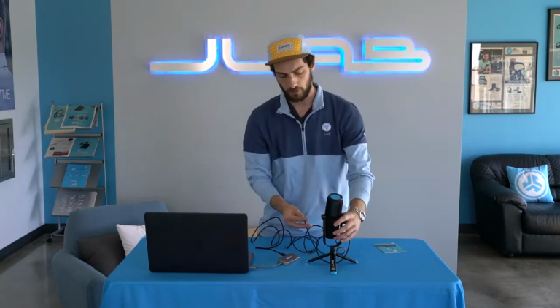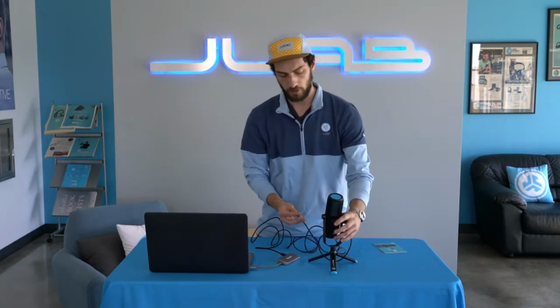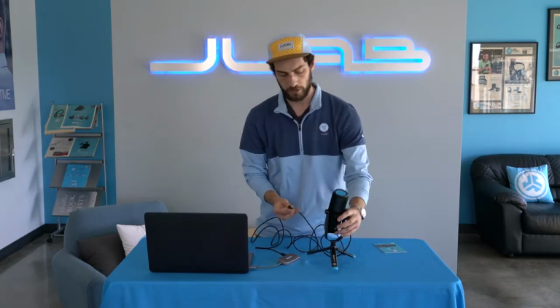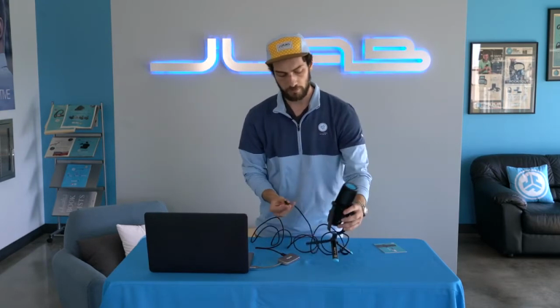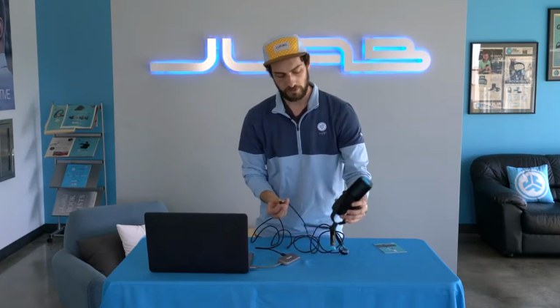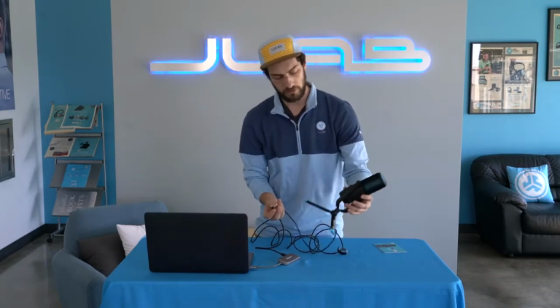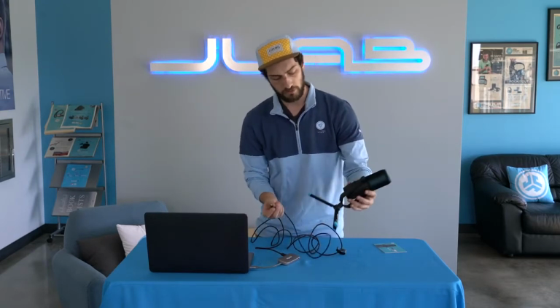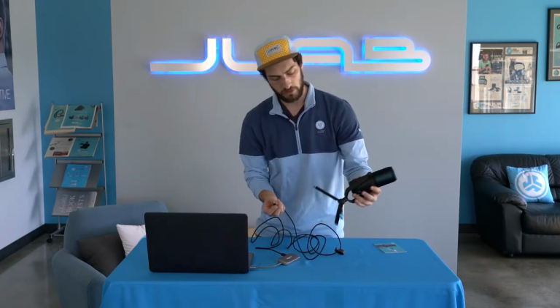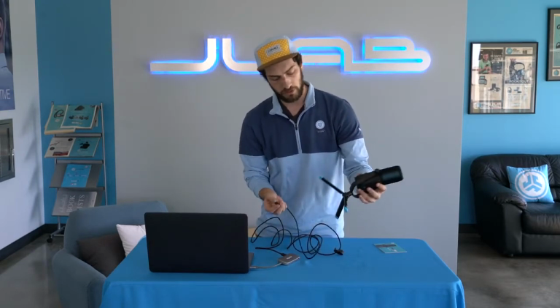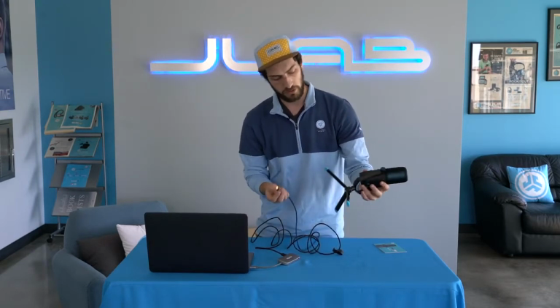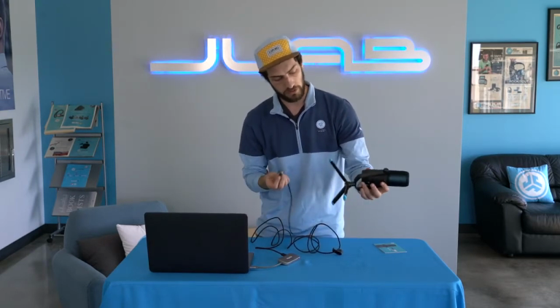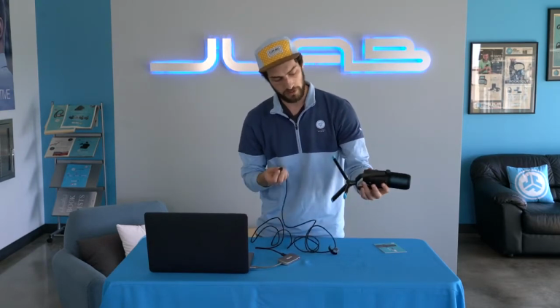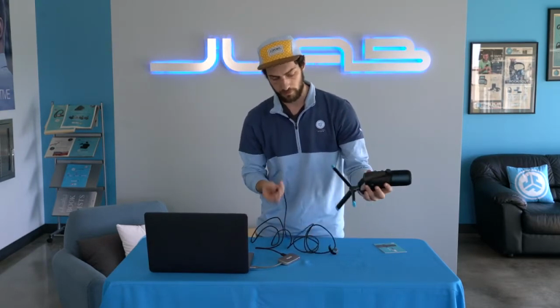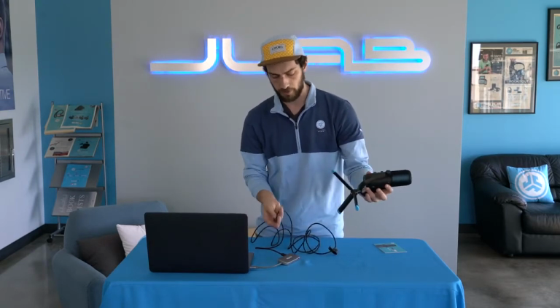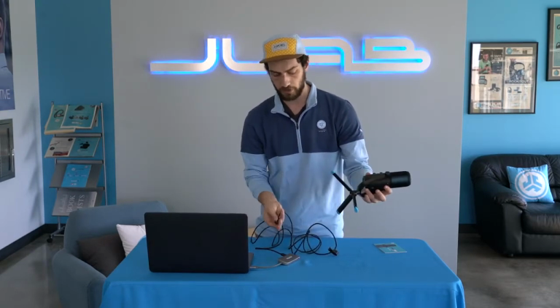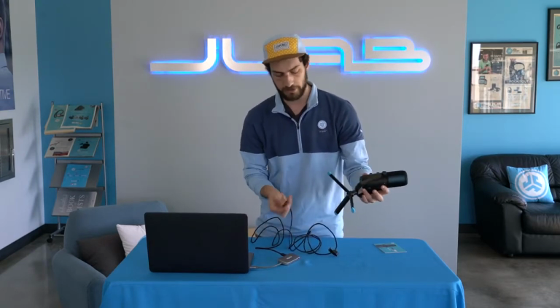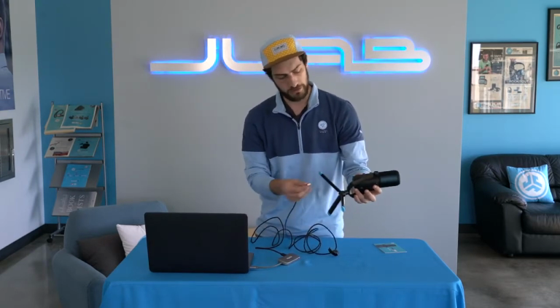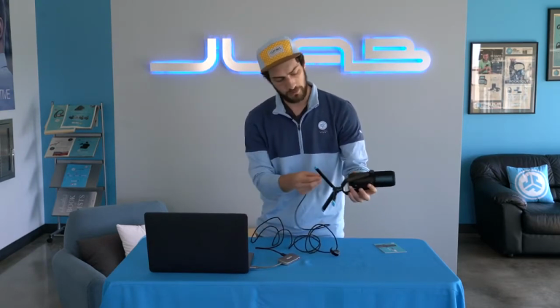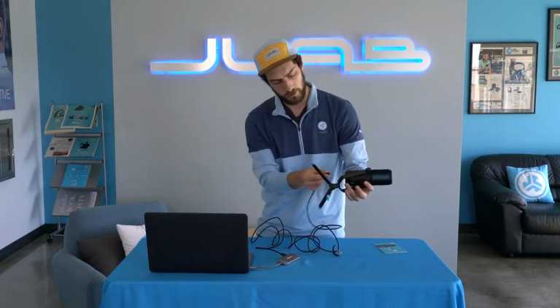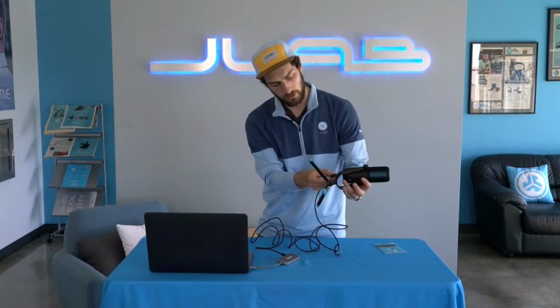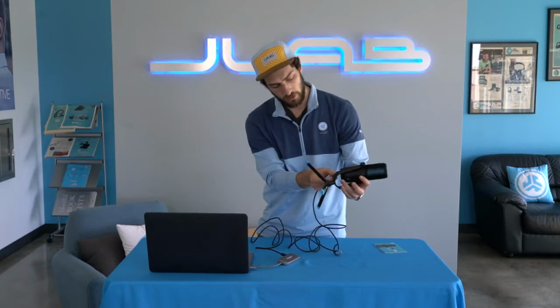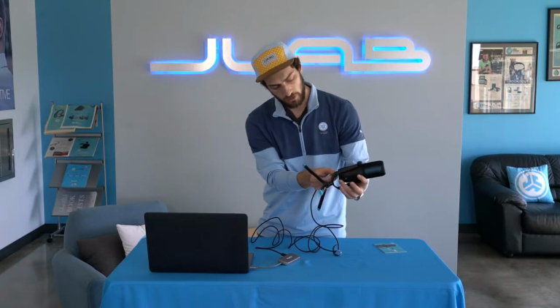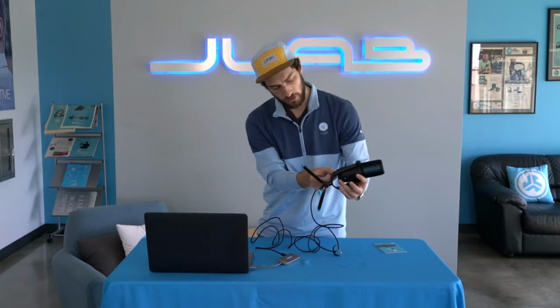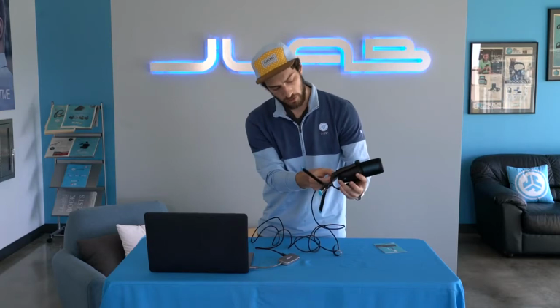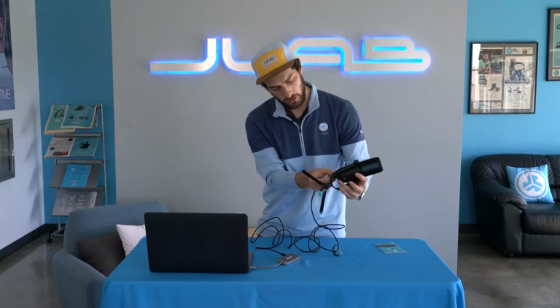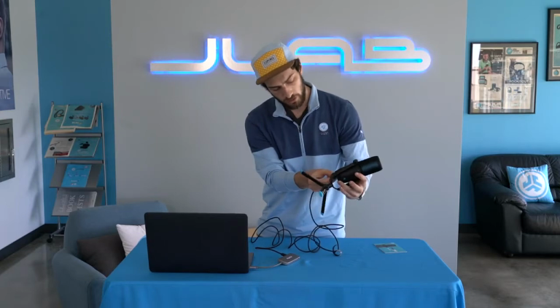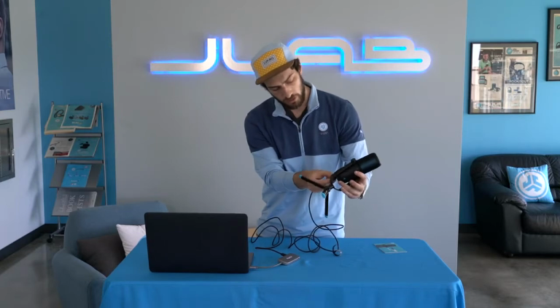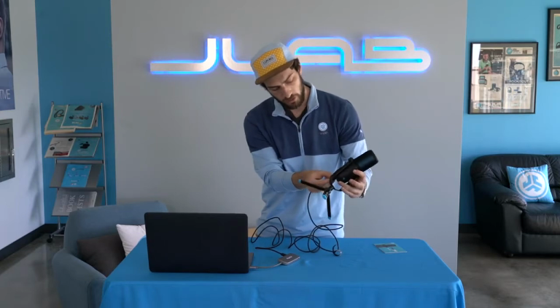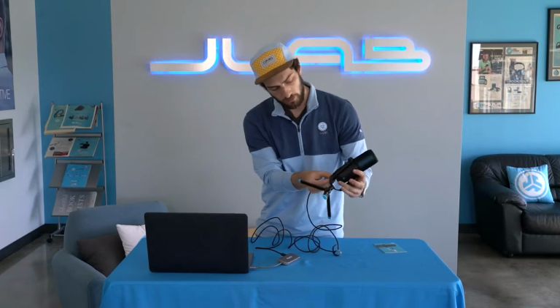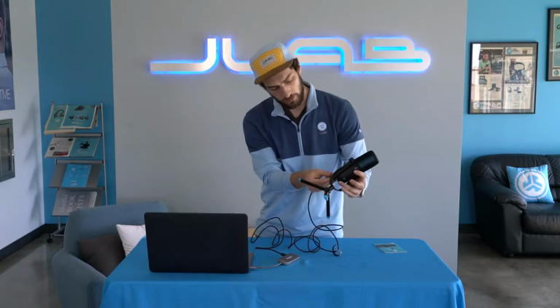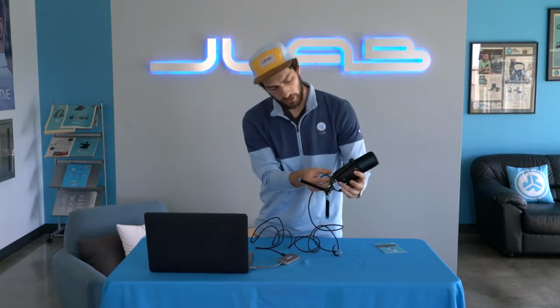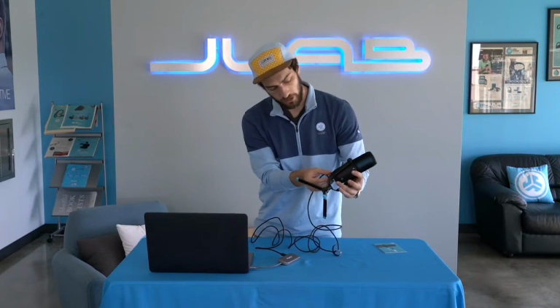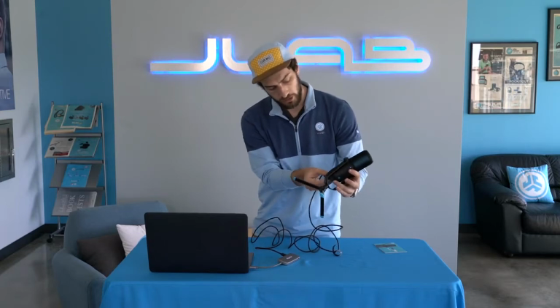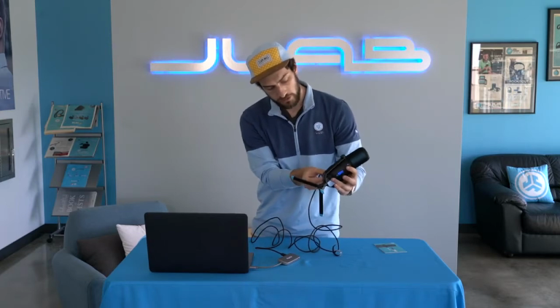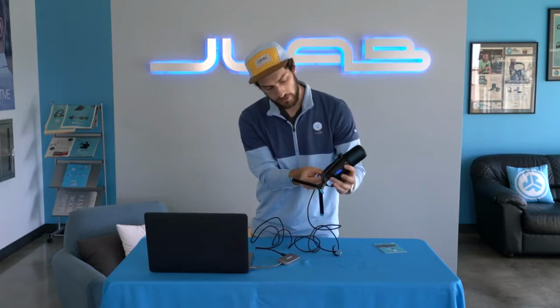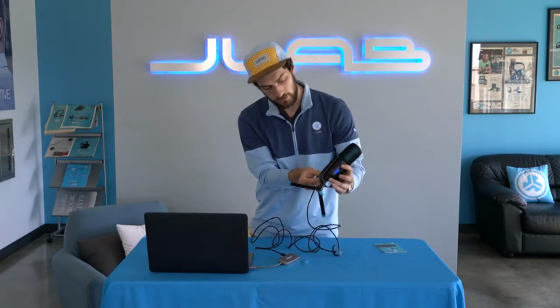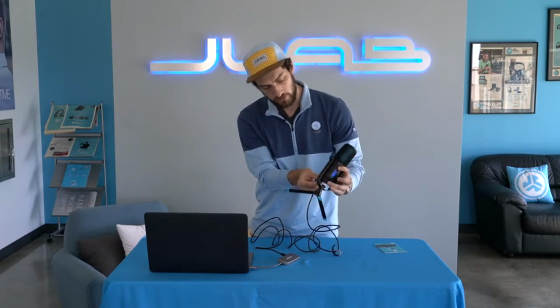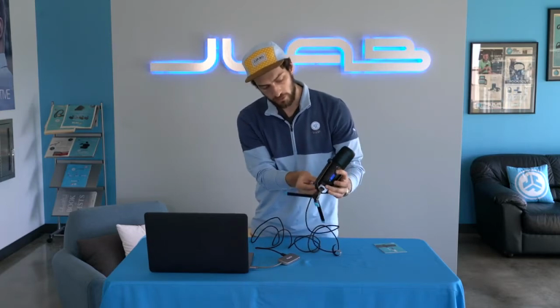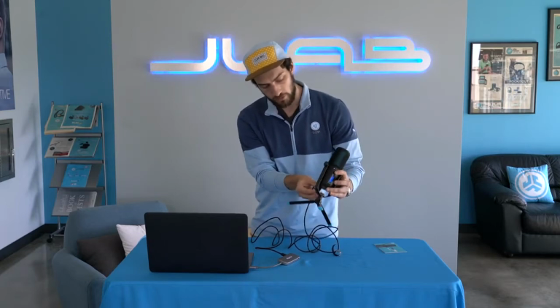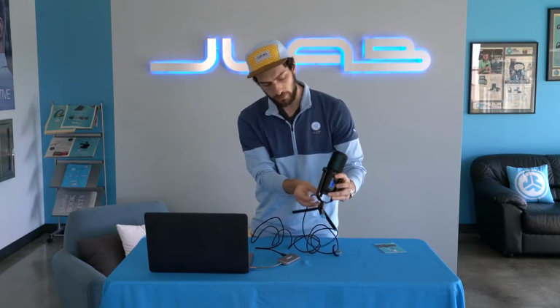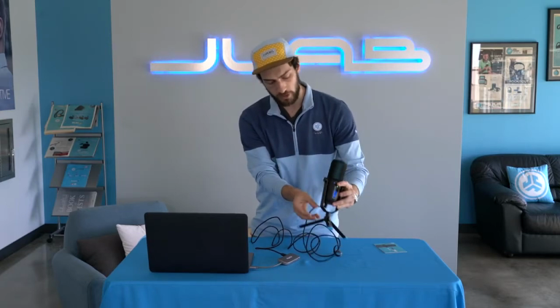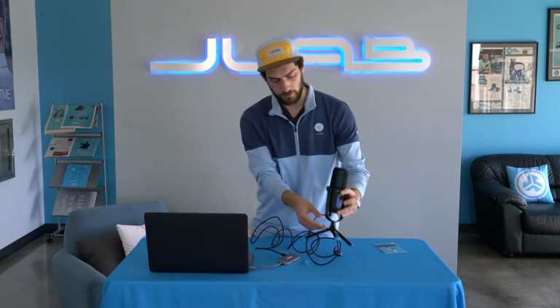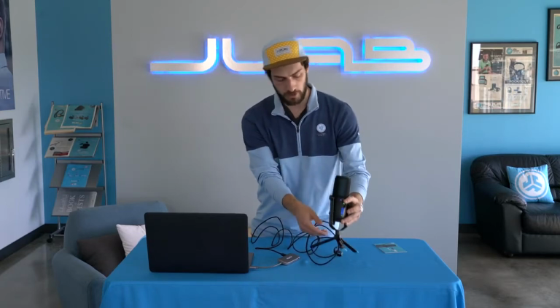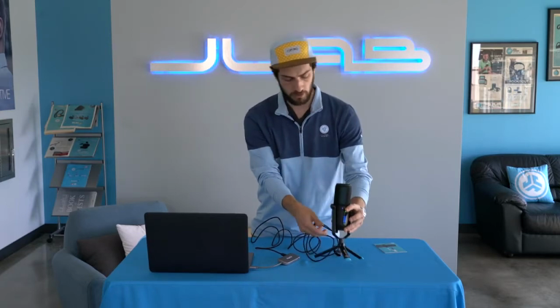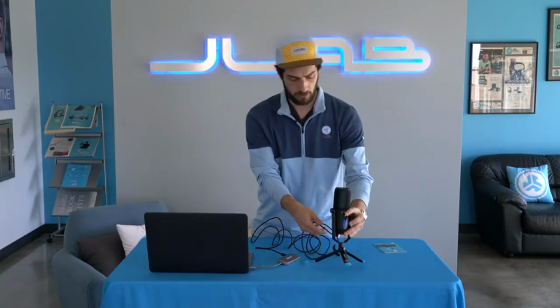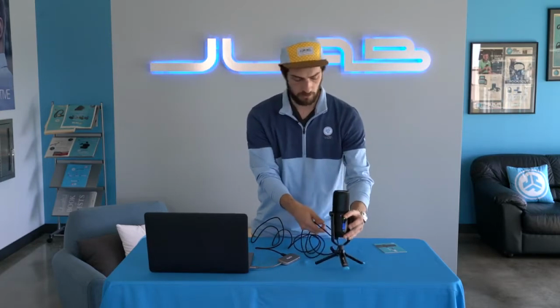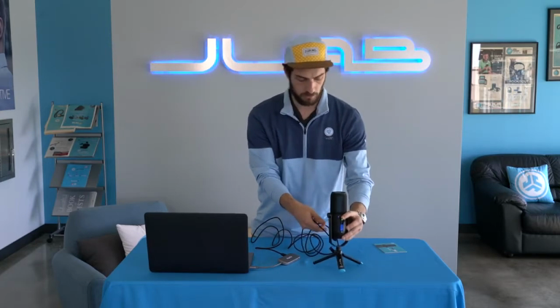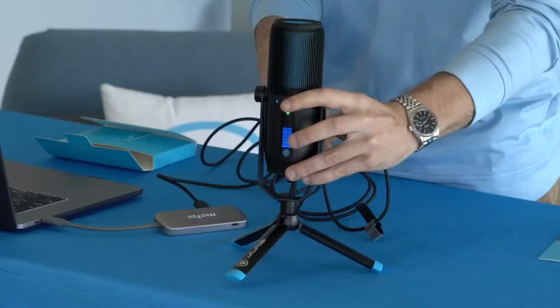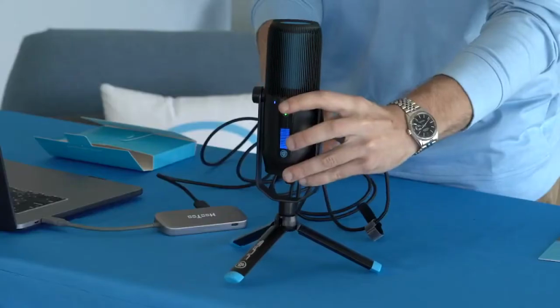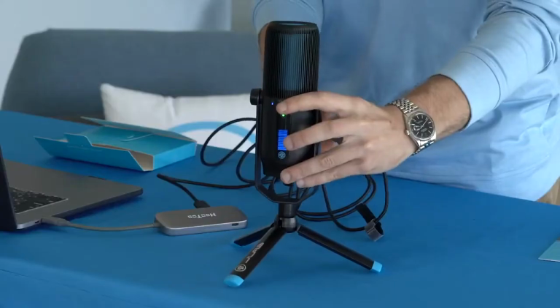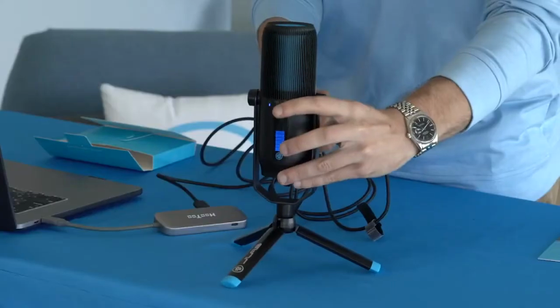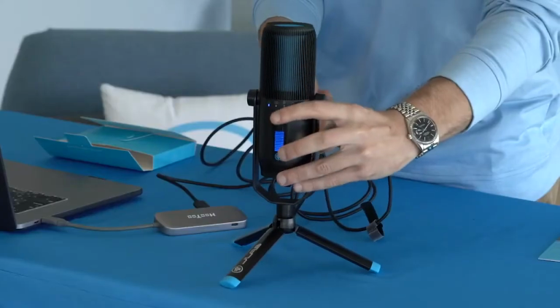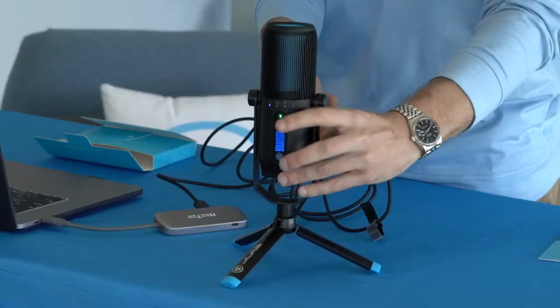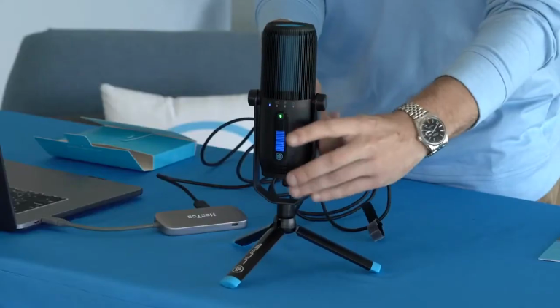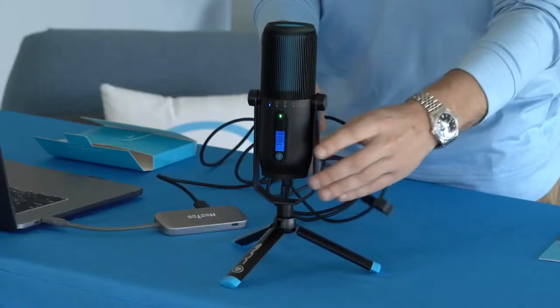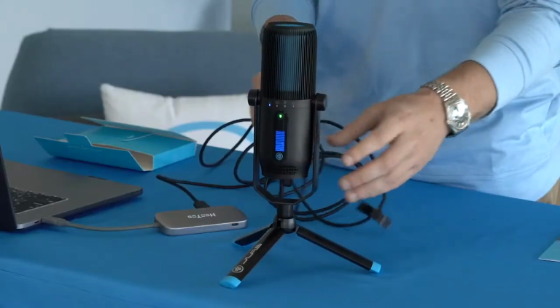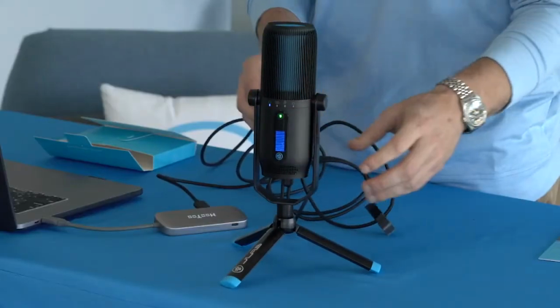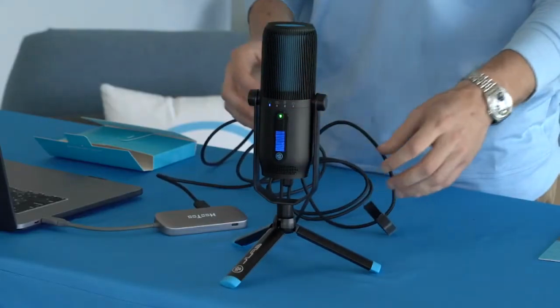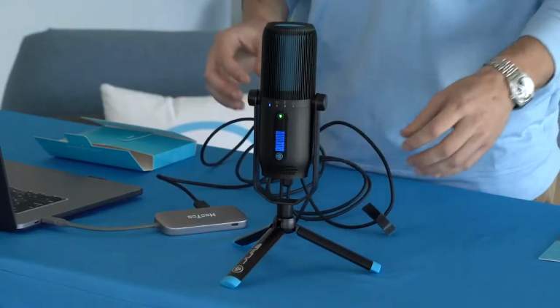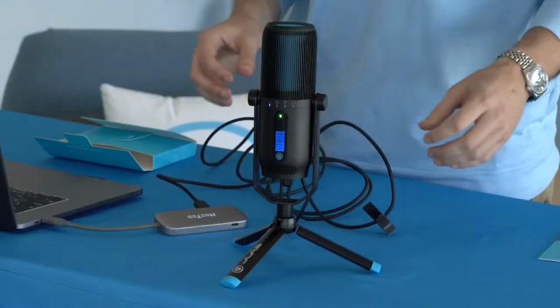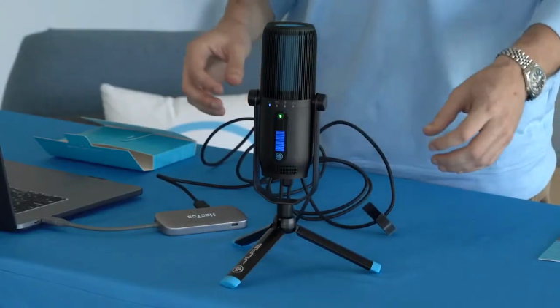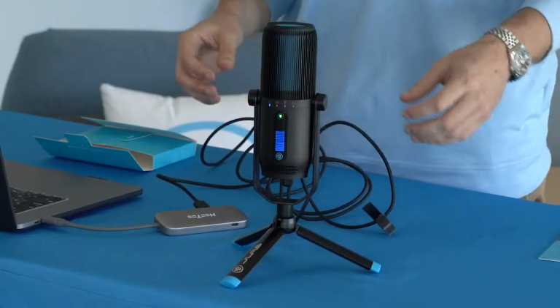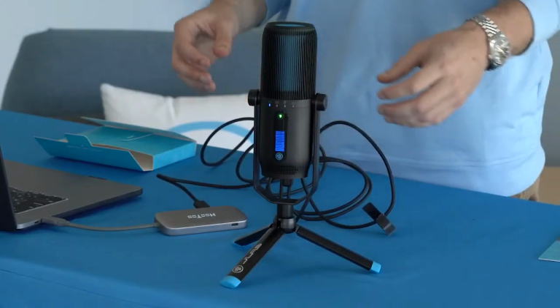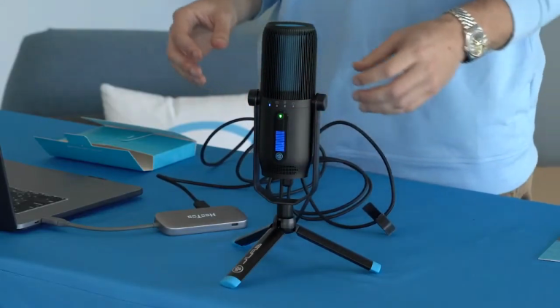All you have to do is plug it into the computer, plug it into the bottom here, and you'll see we're powered up and ready to go.